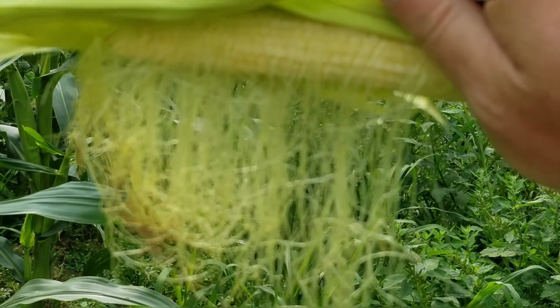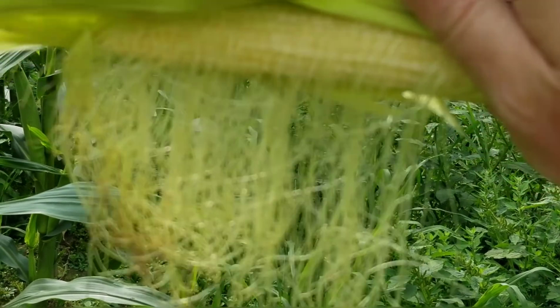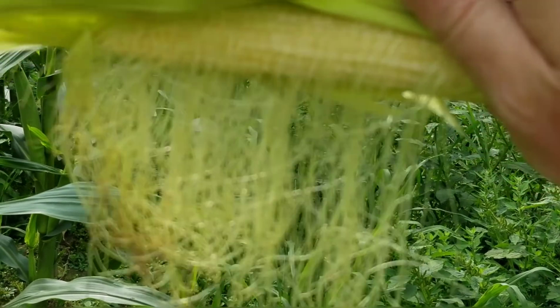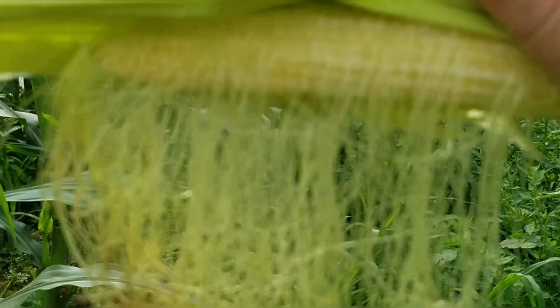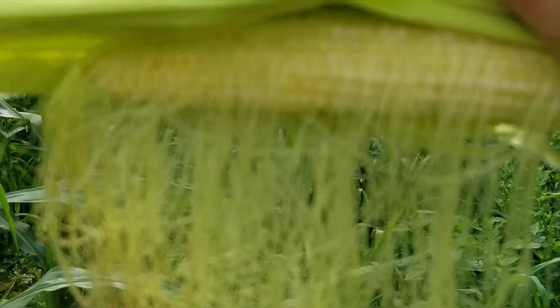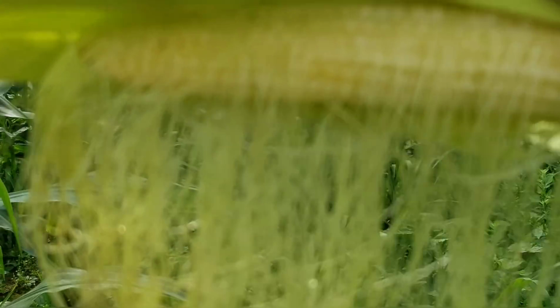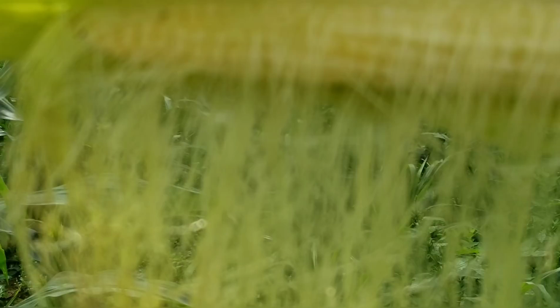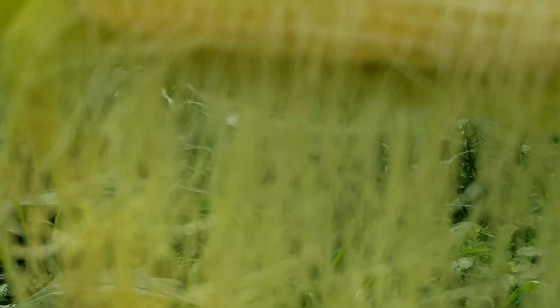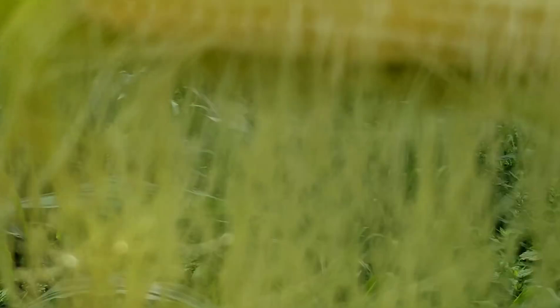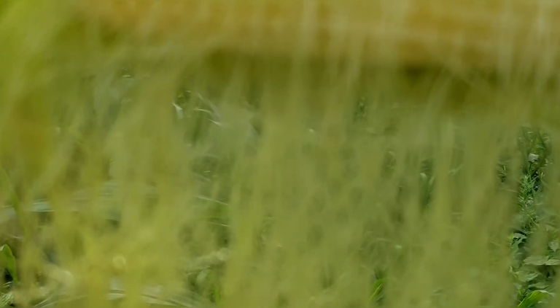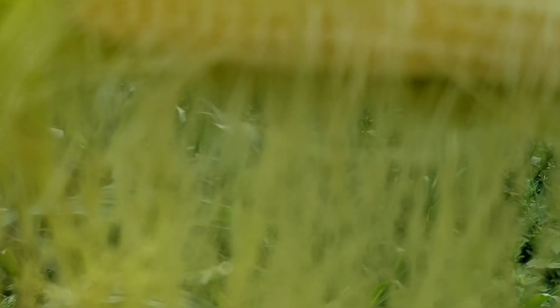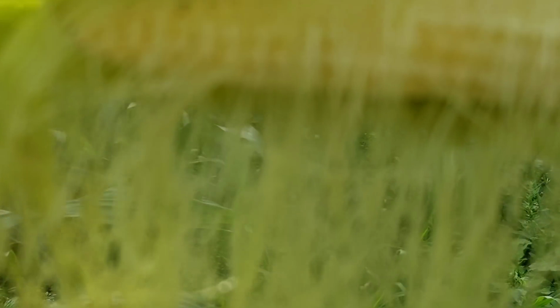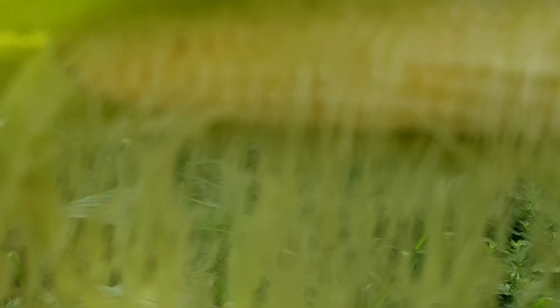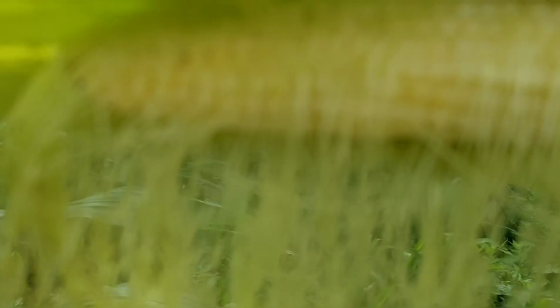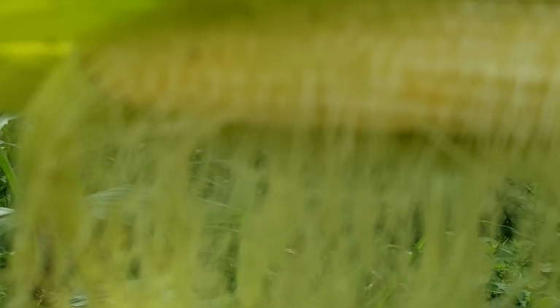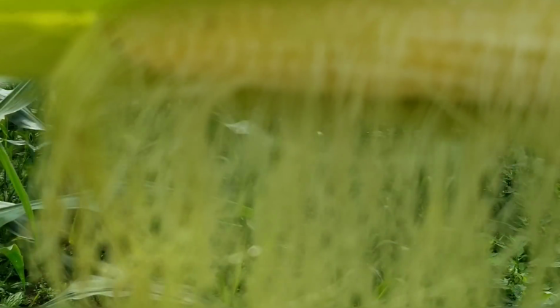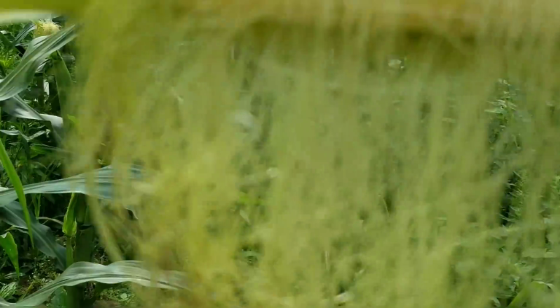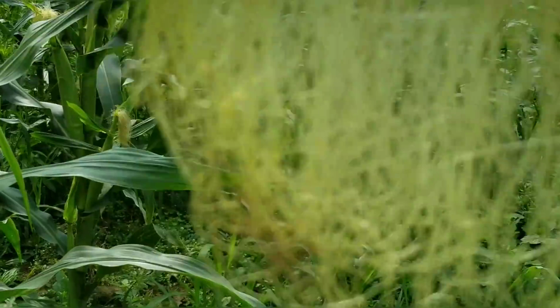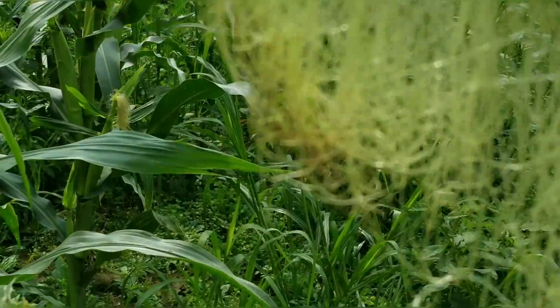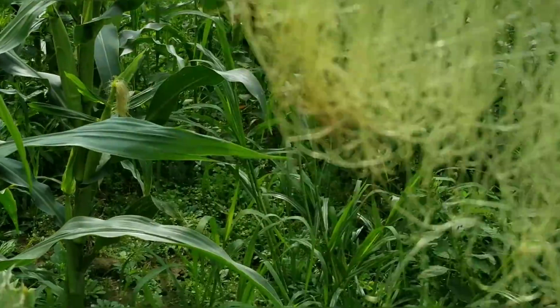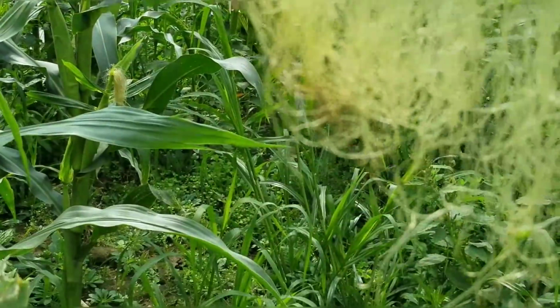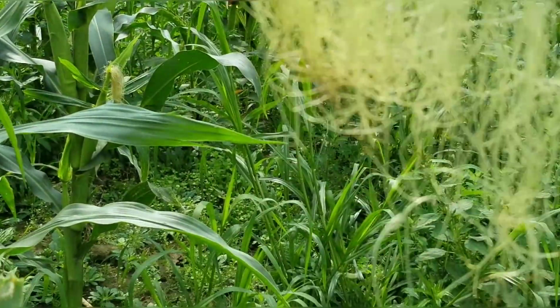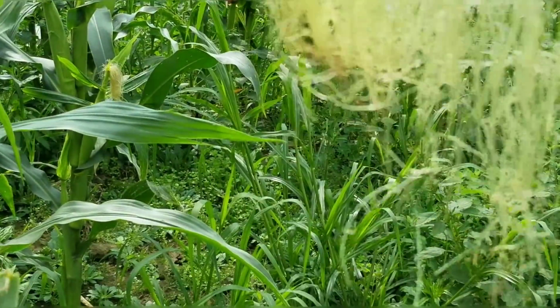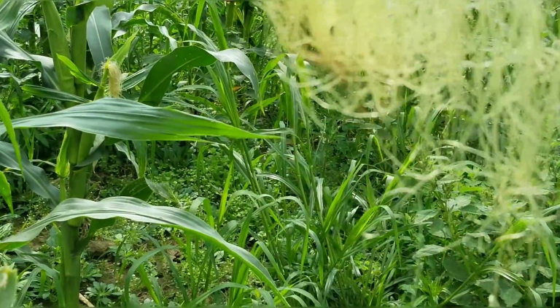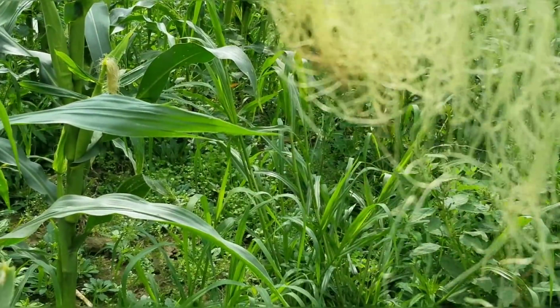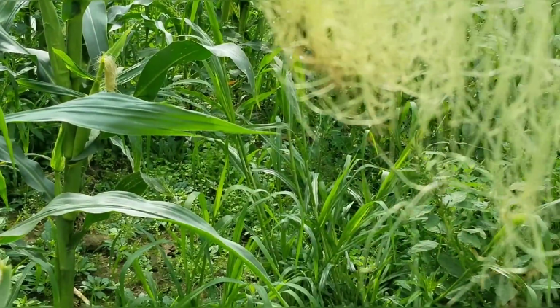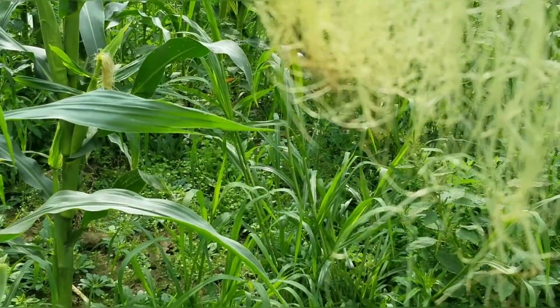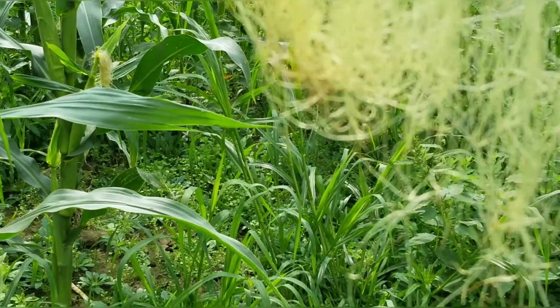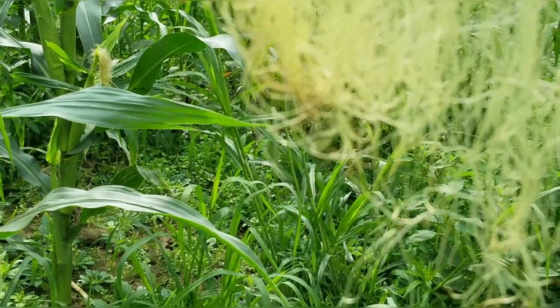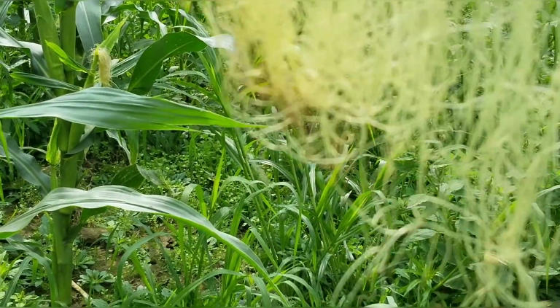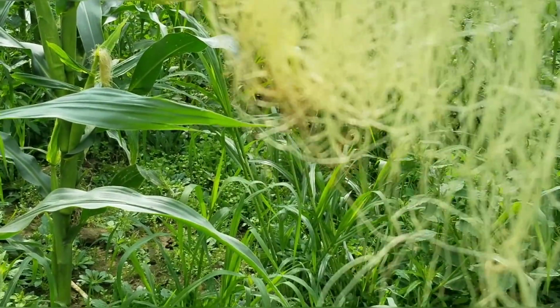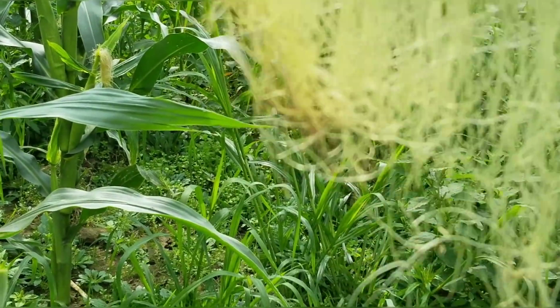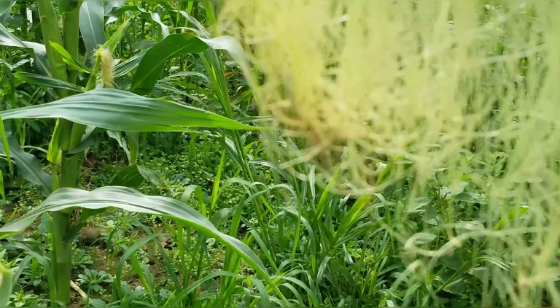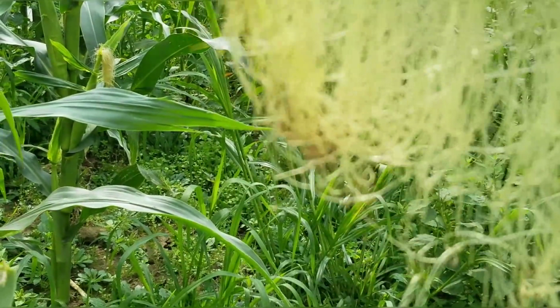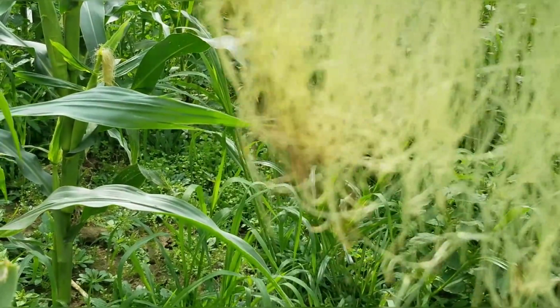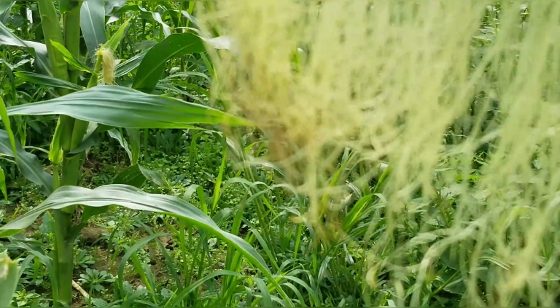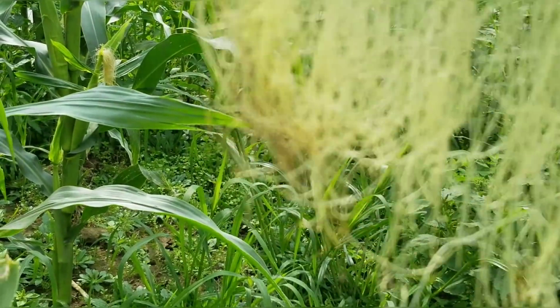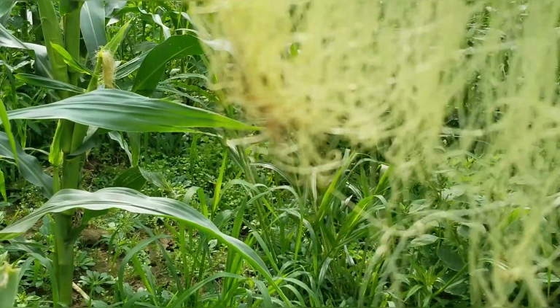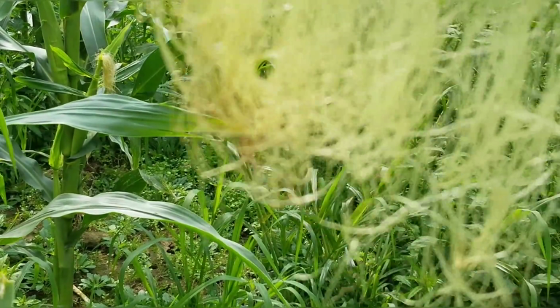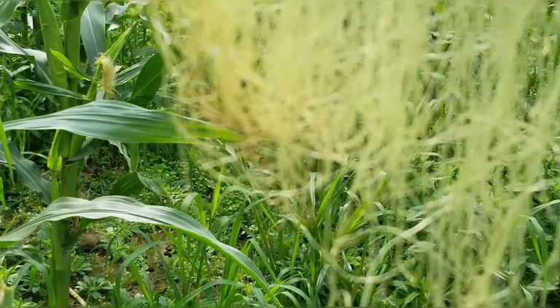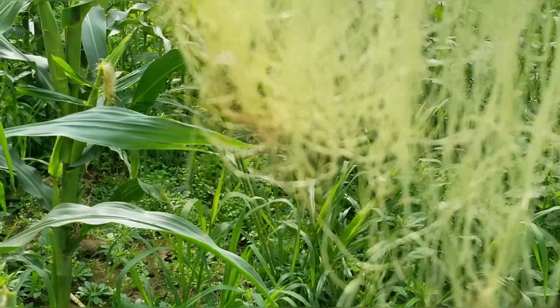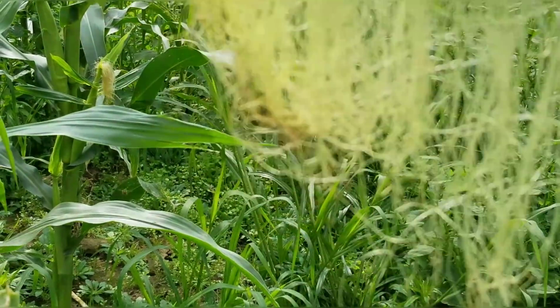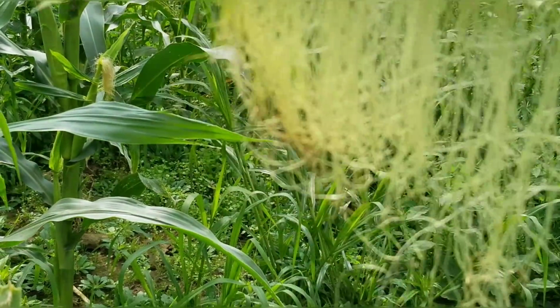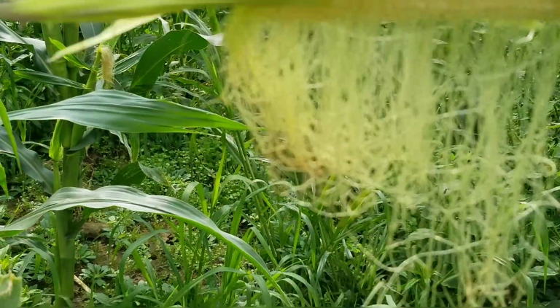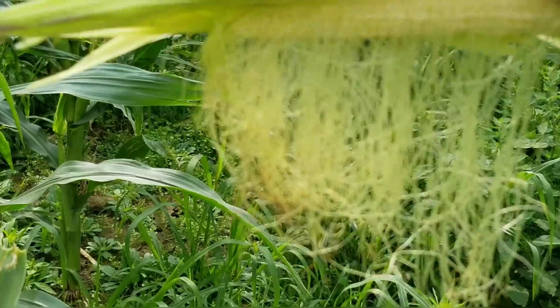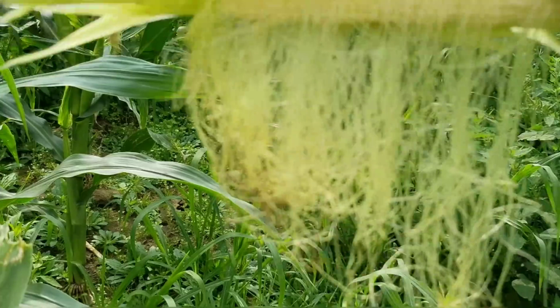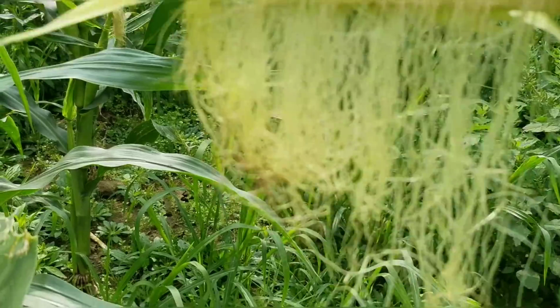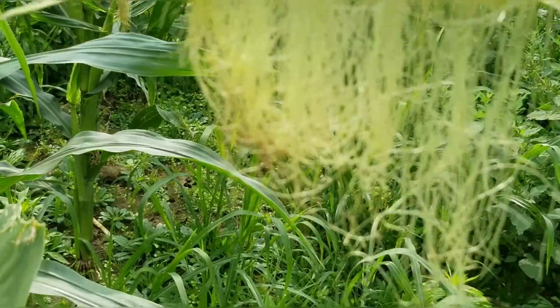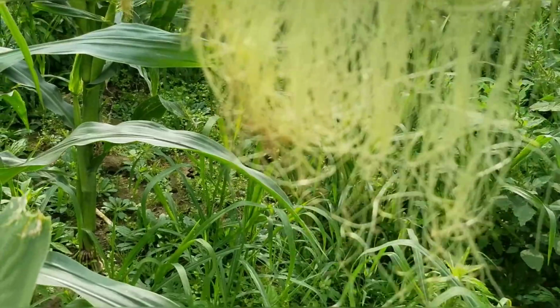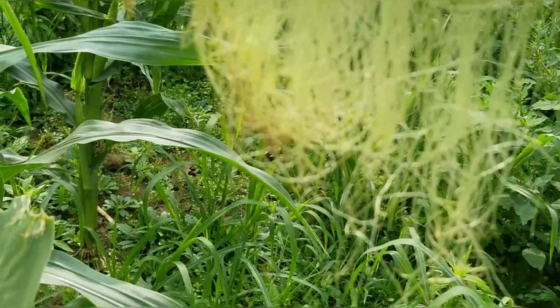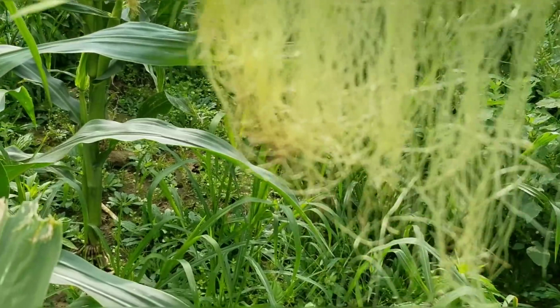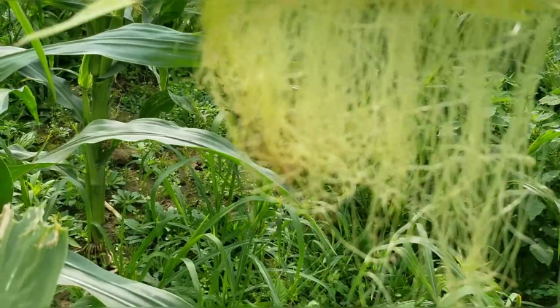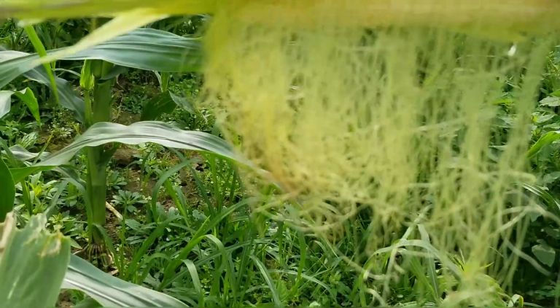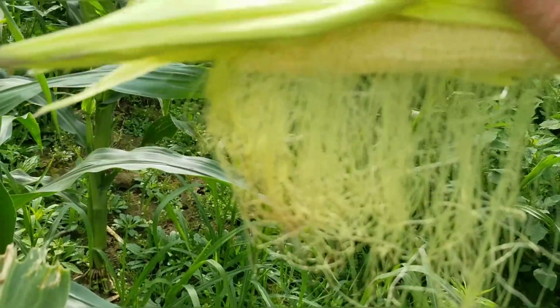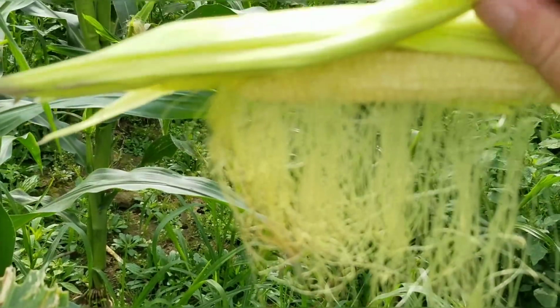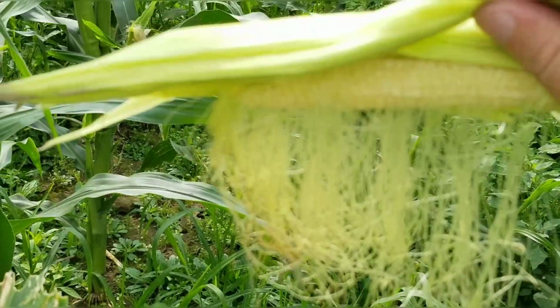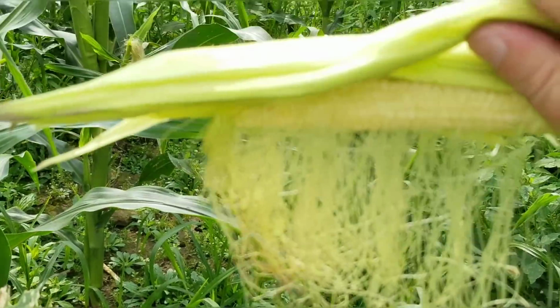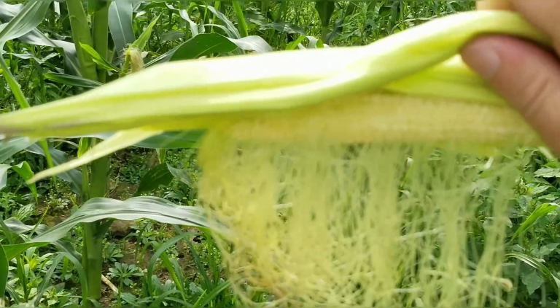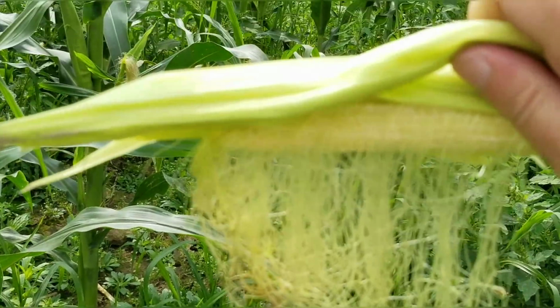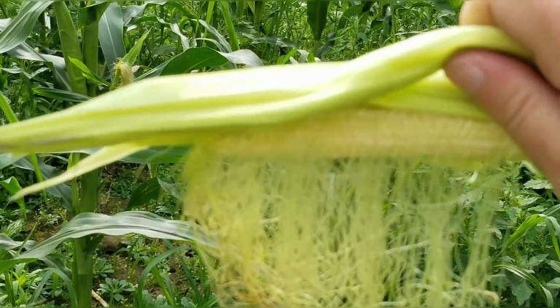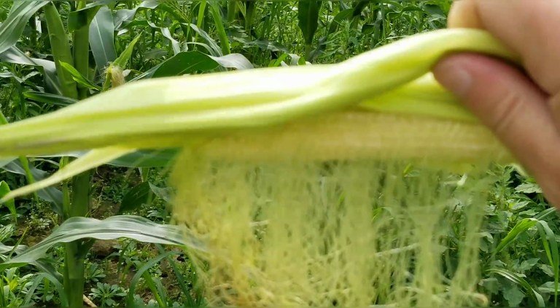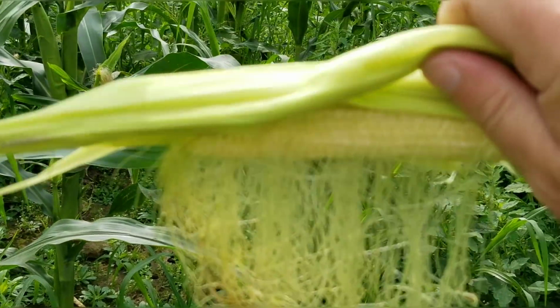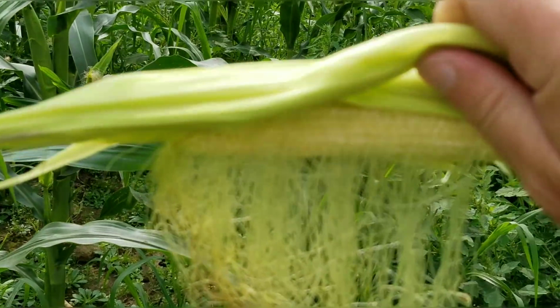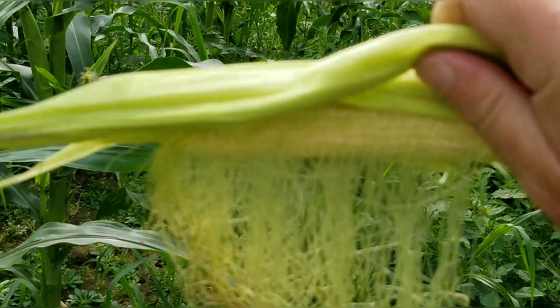This is clearly not pollinated. It'll never be corn. The deer tore this off, so I don't feel so guilty about it at all.